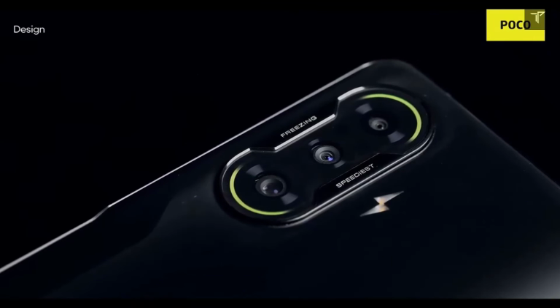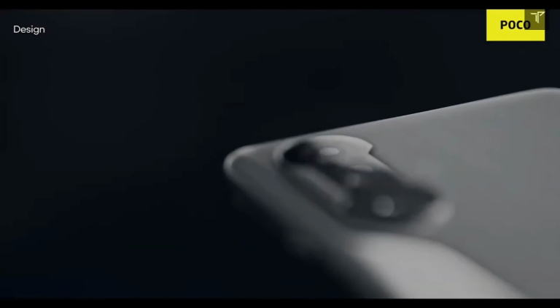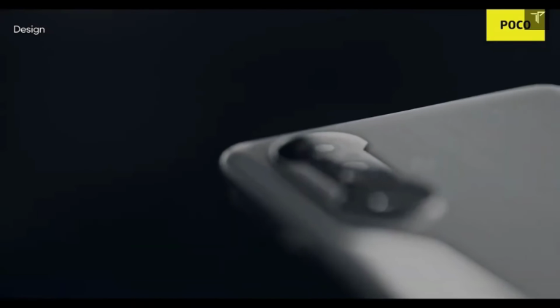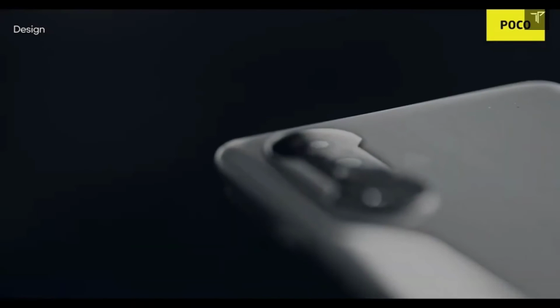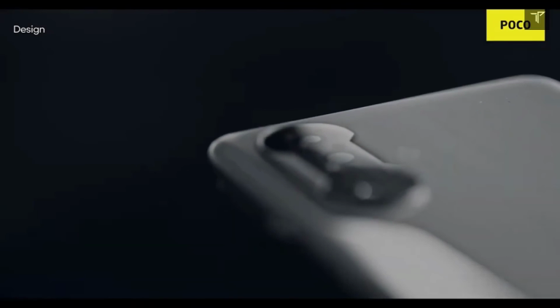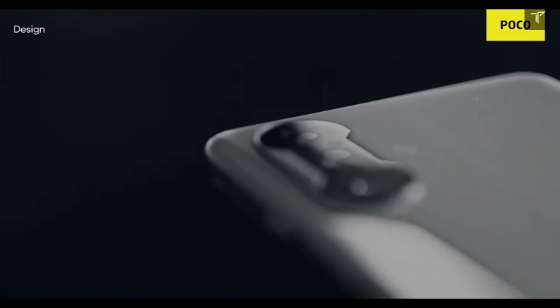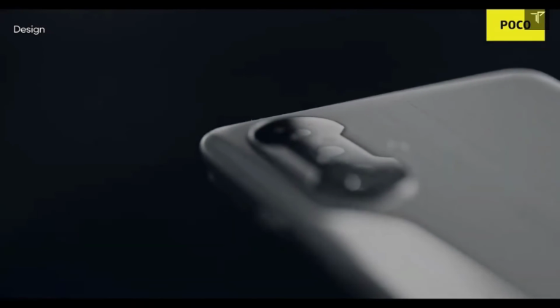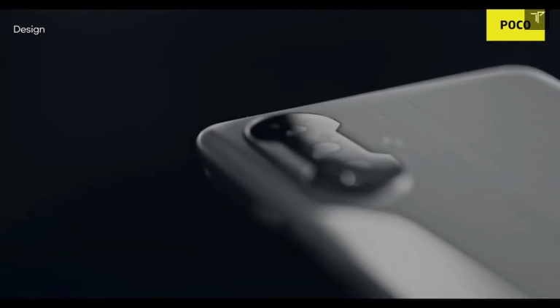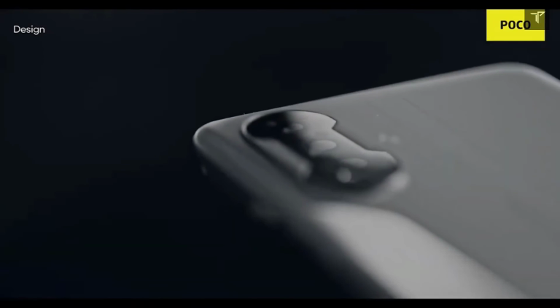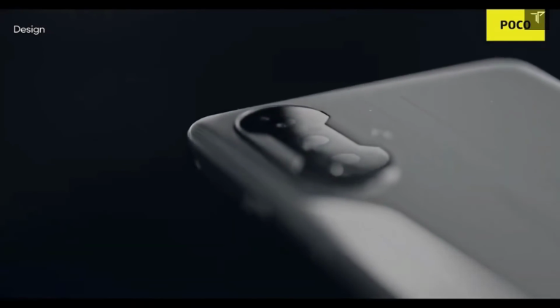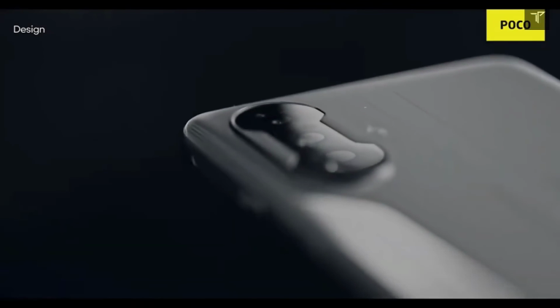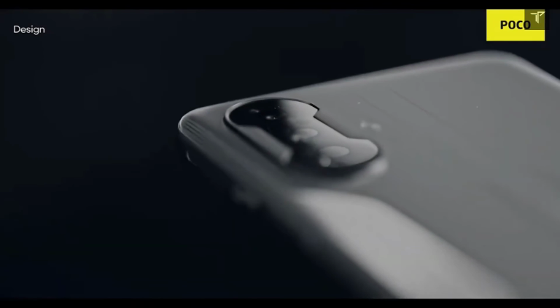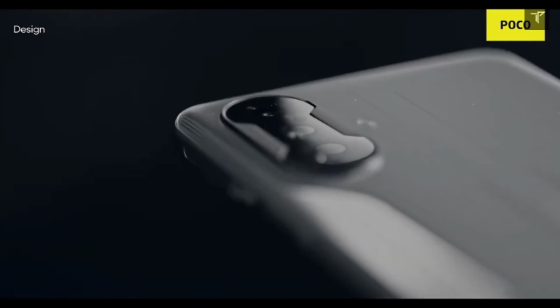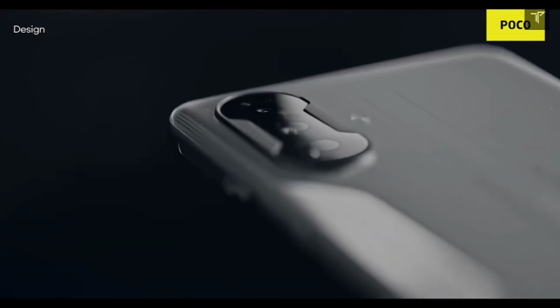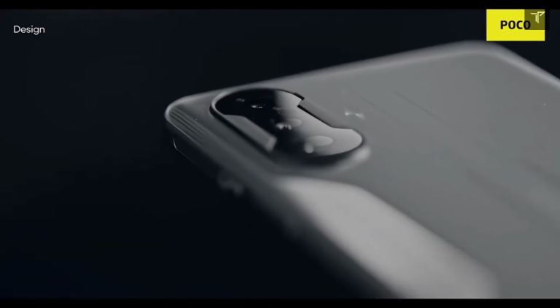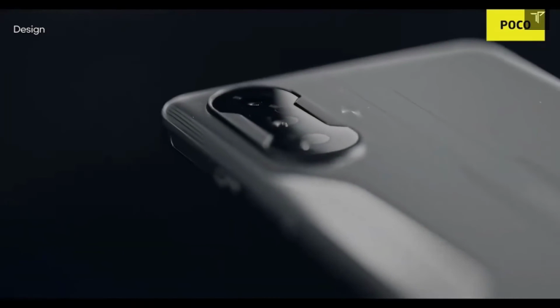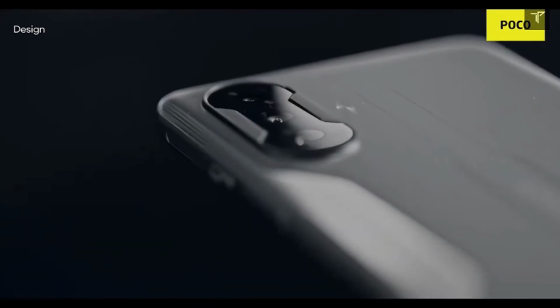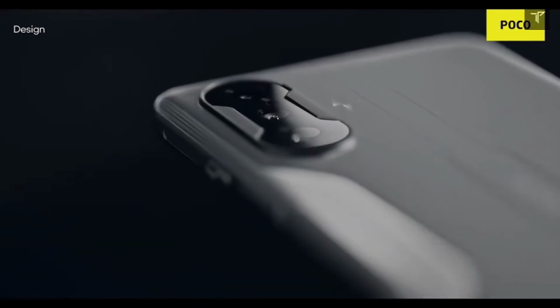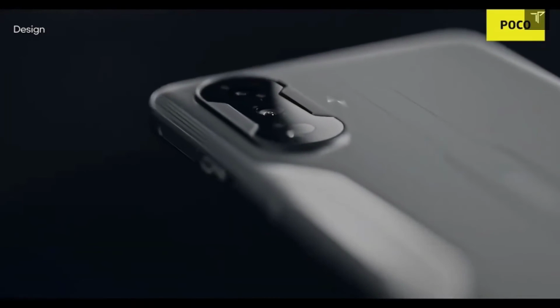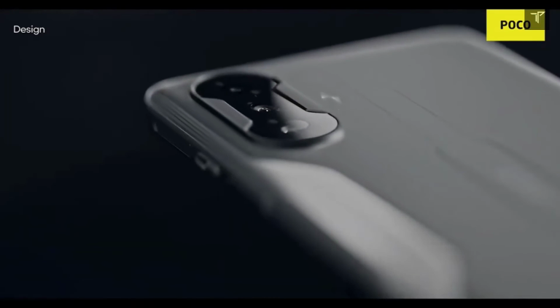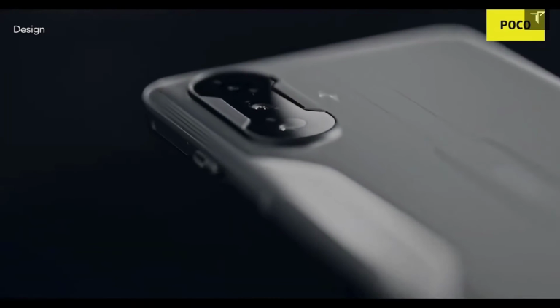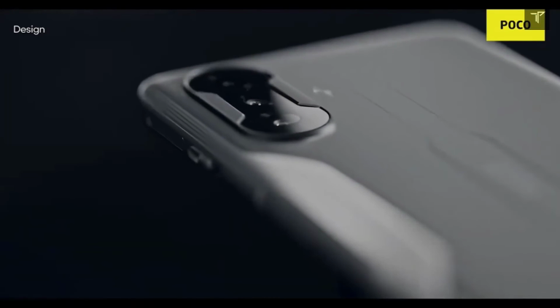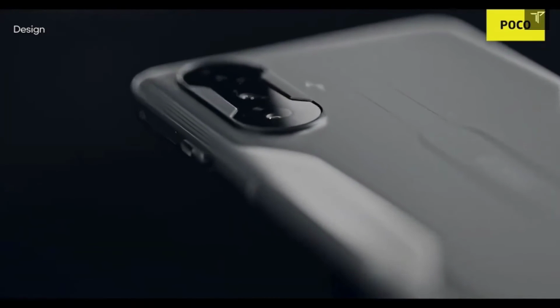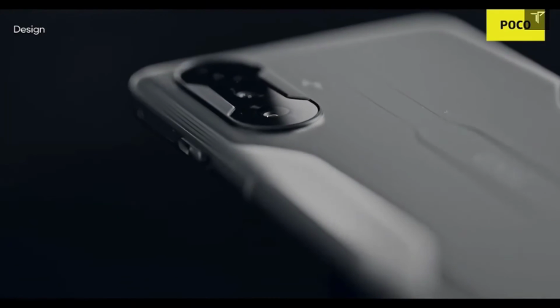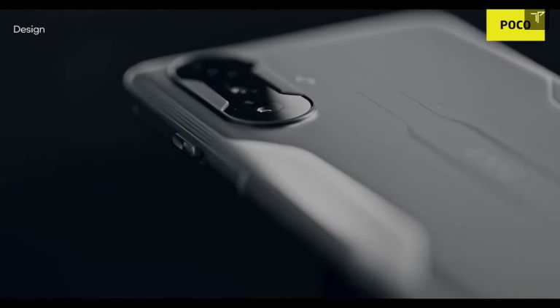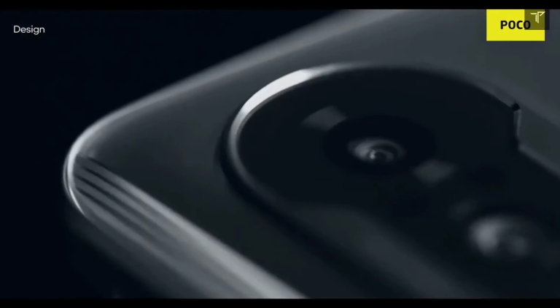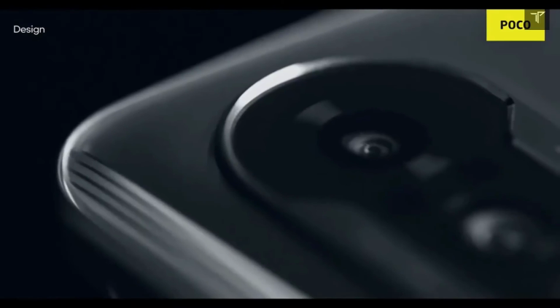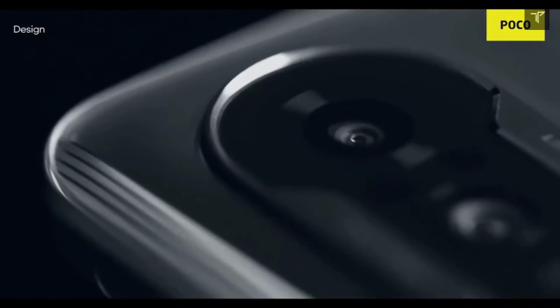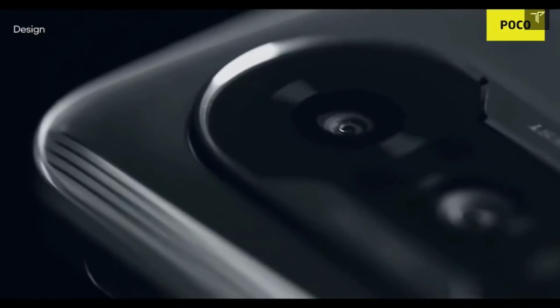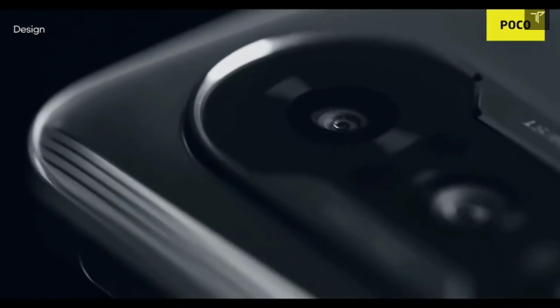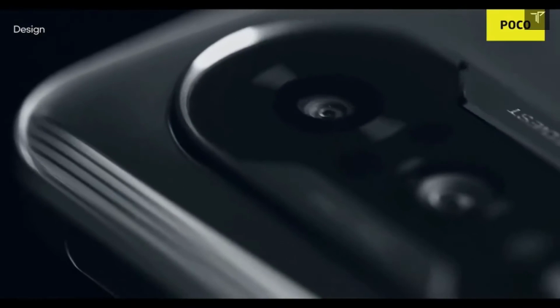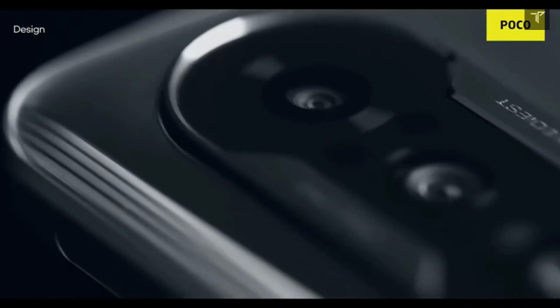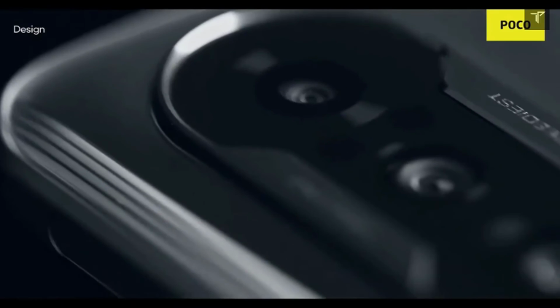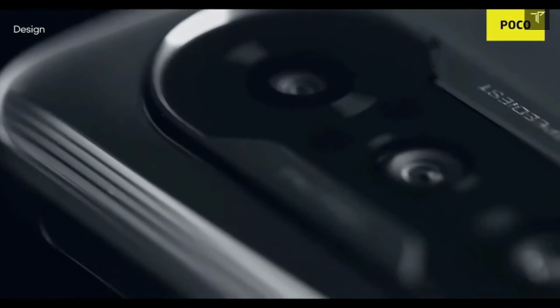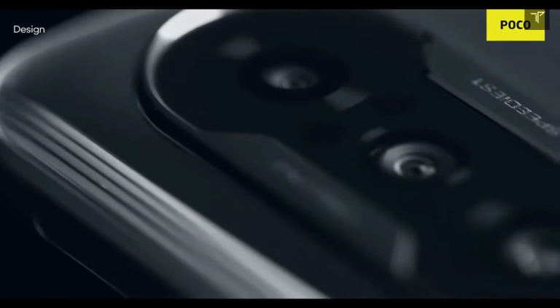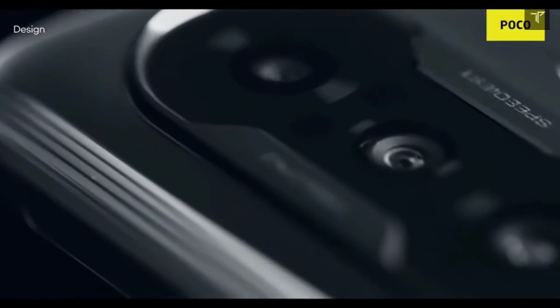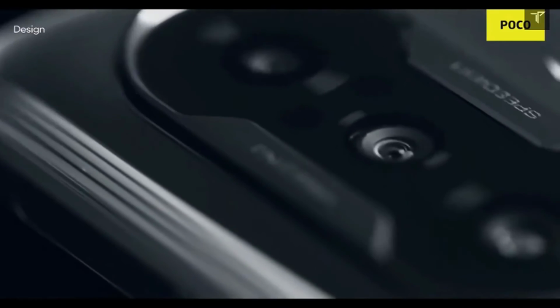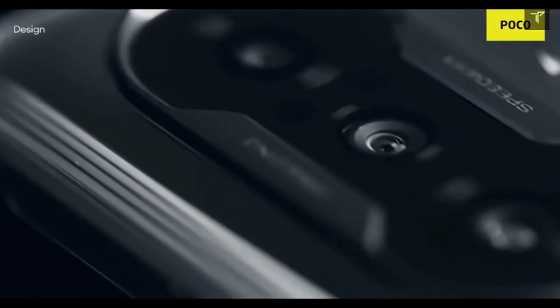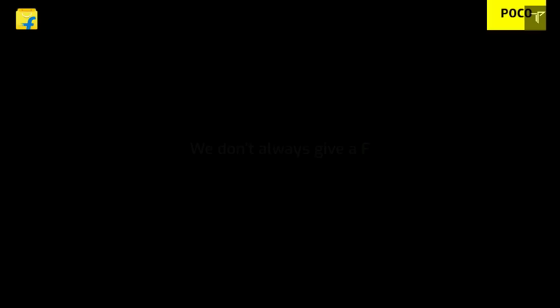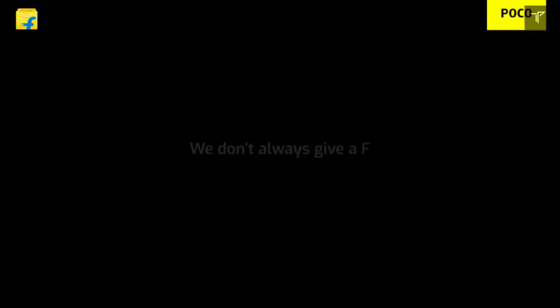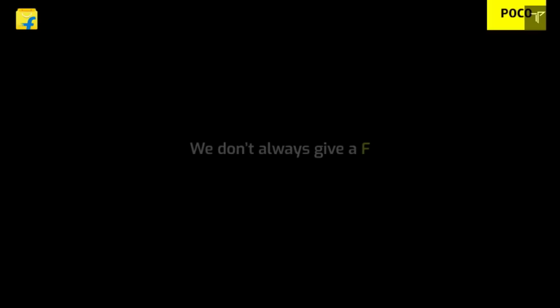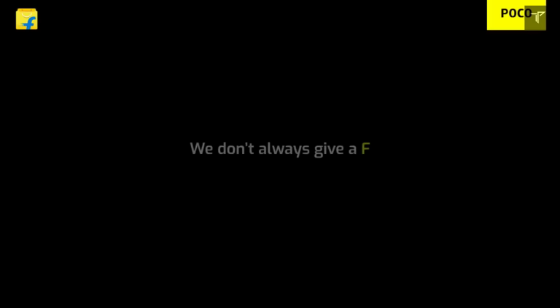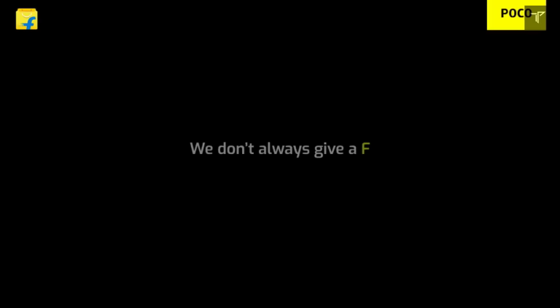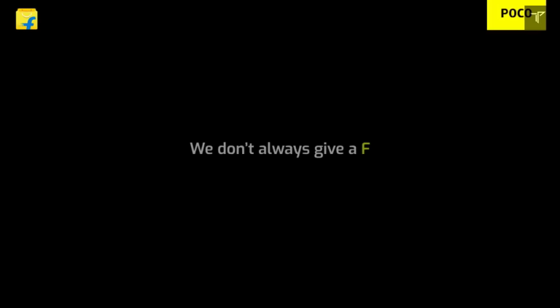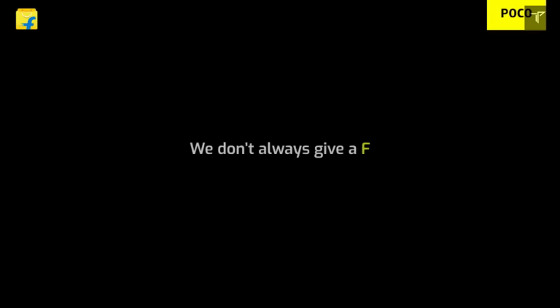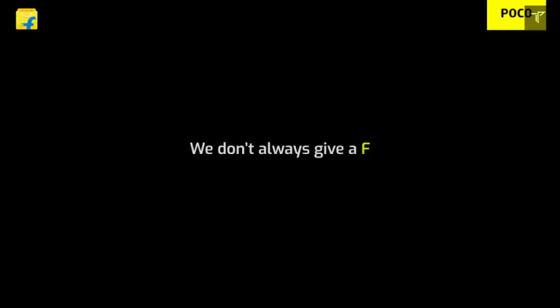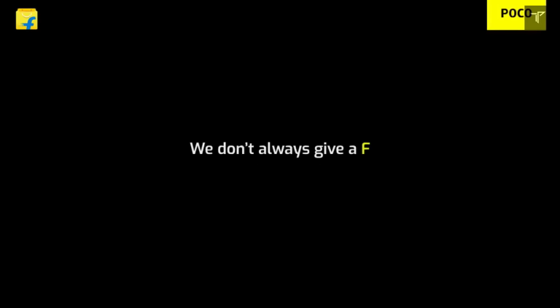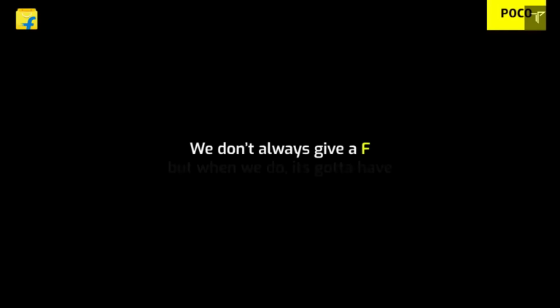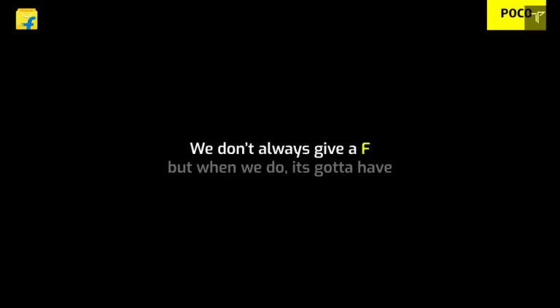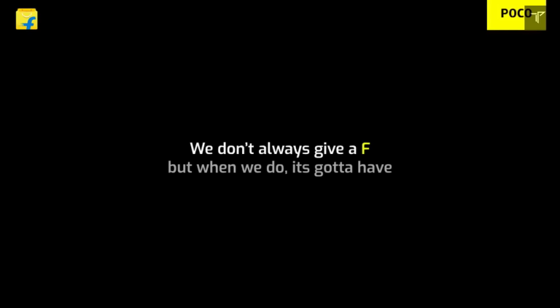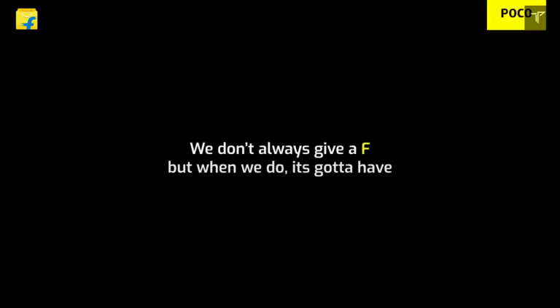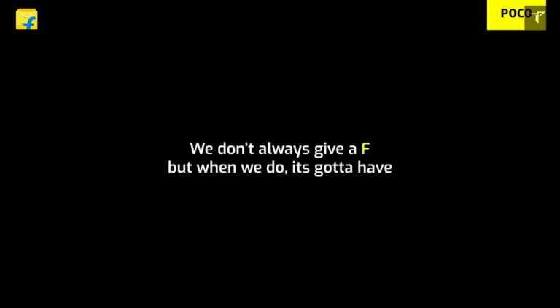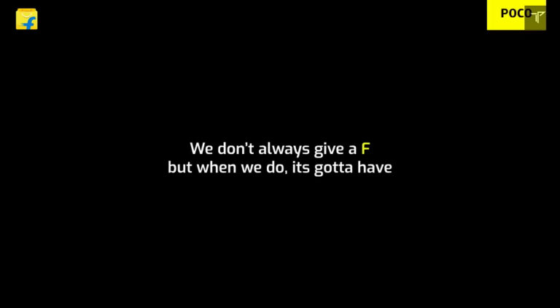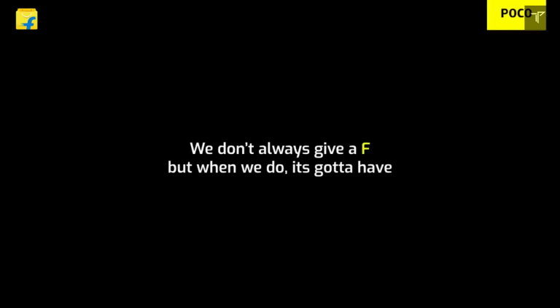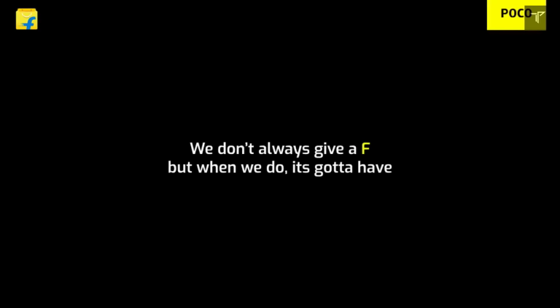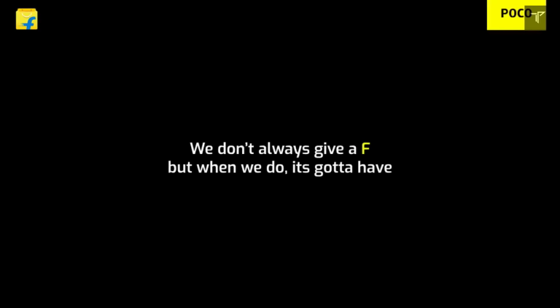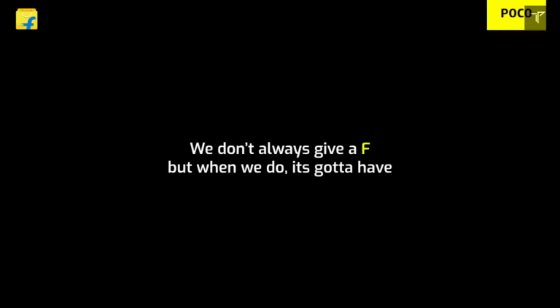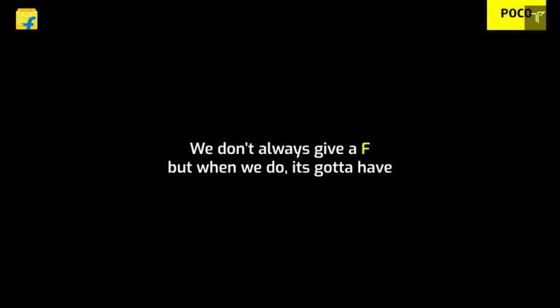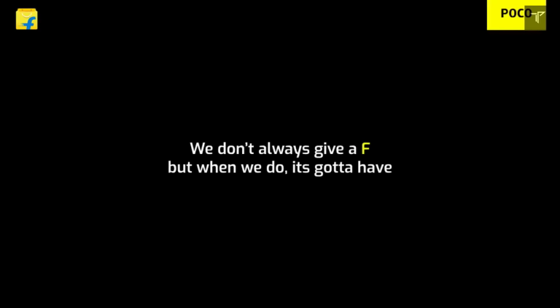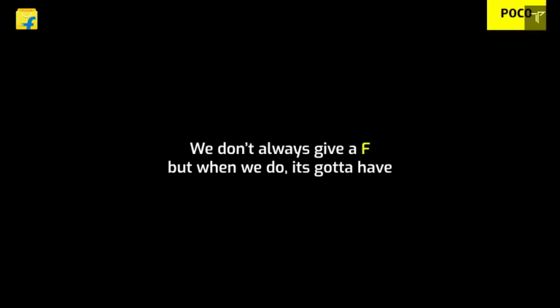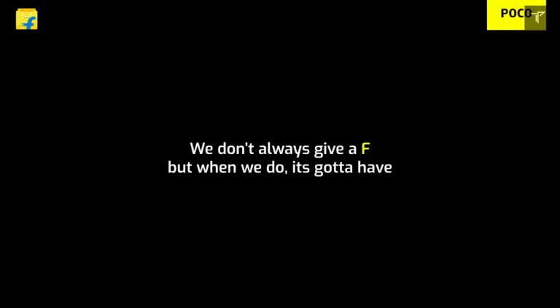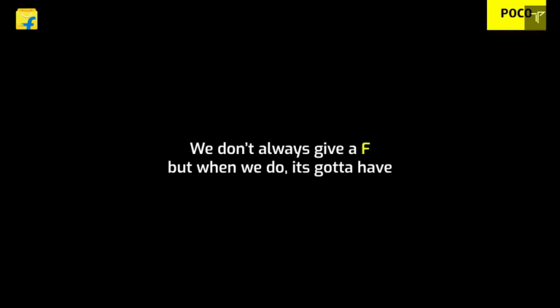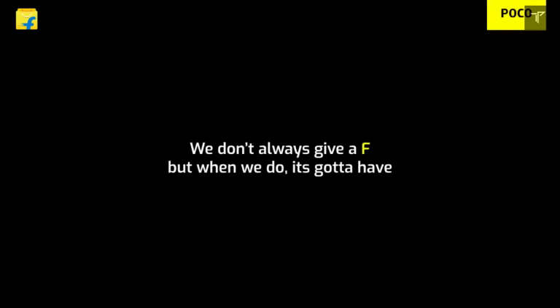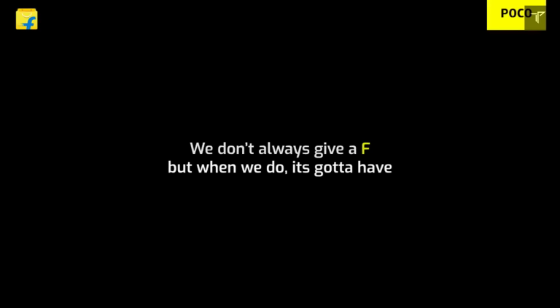If you liked this video, don't forget to subscribe to our channel Tech Phantom and hit that bell icon so you never miss an update from us. Thanks for watching, and I'll see you in the next one.